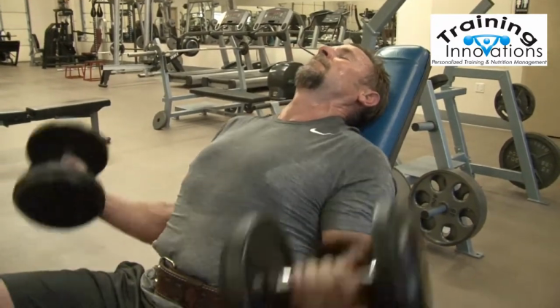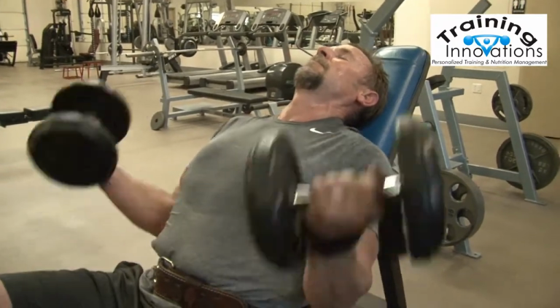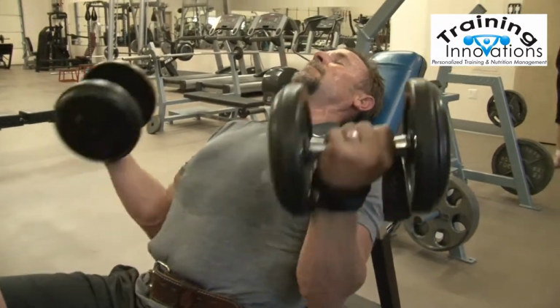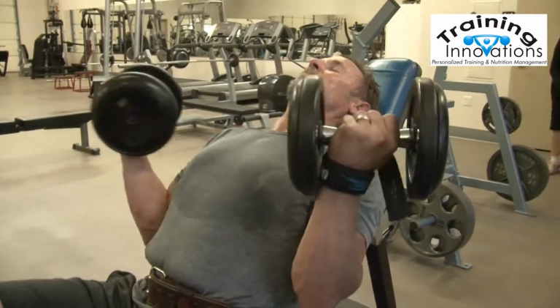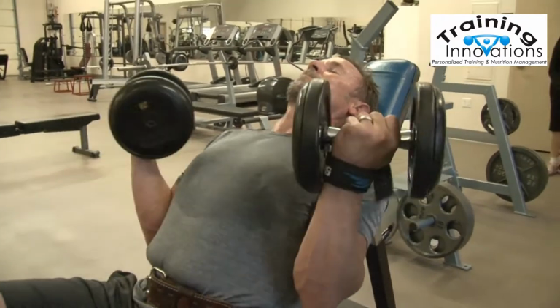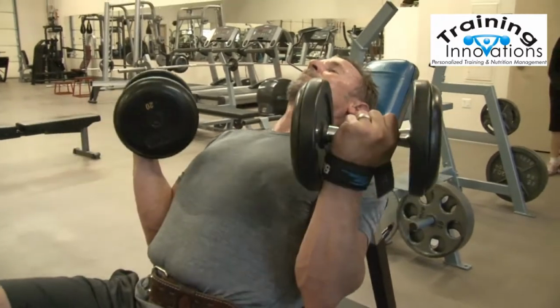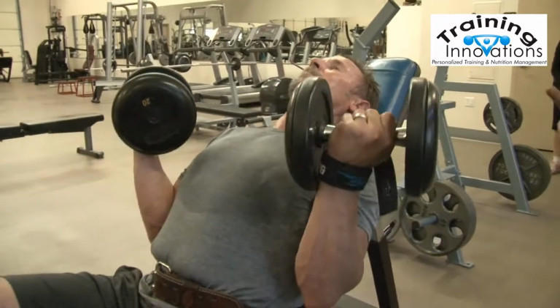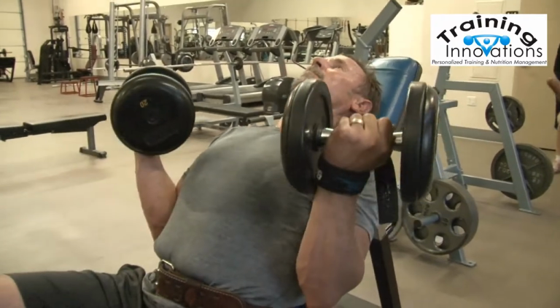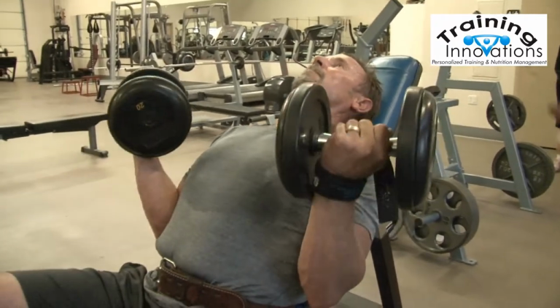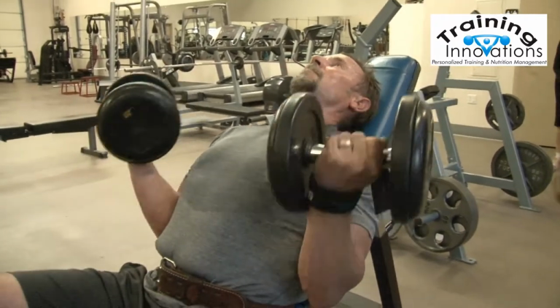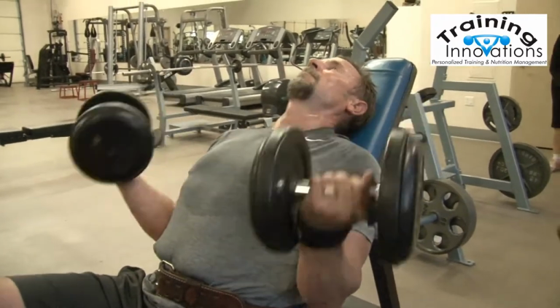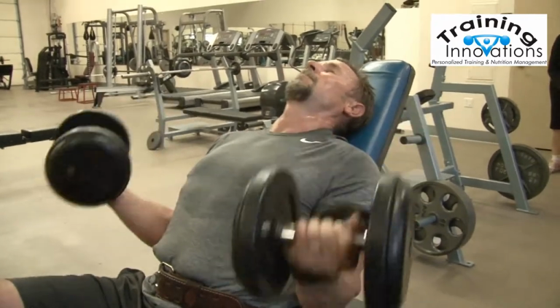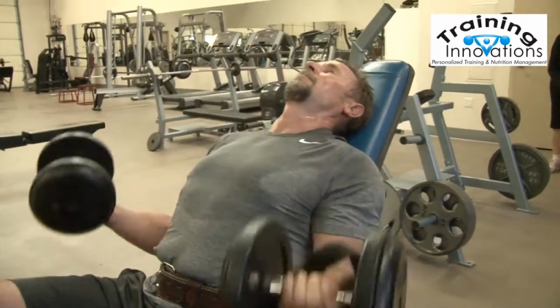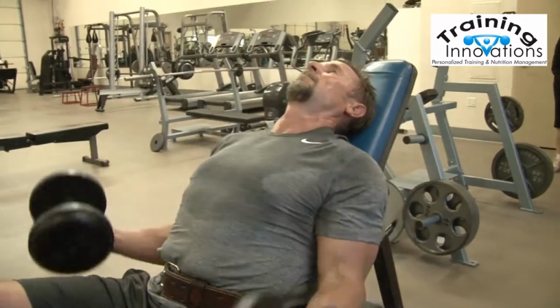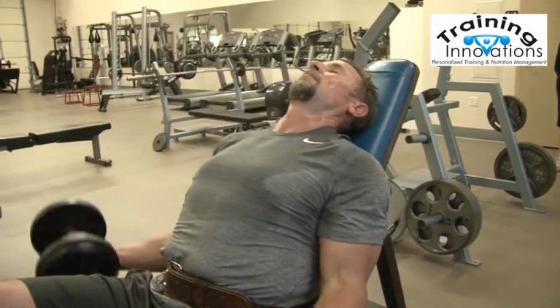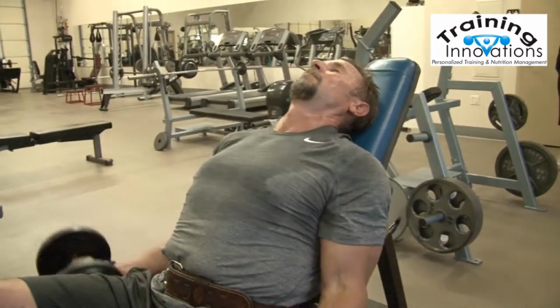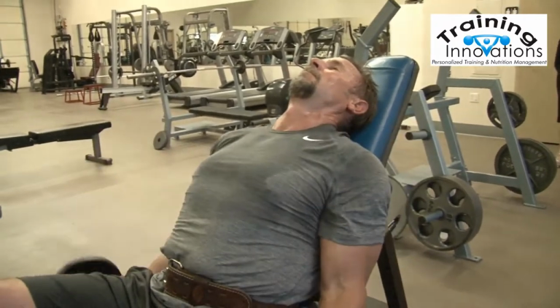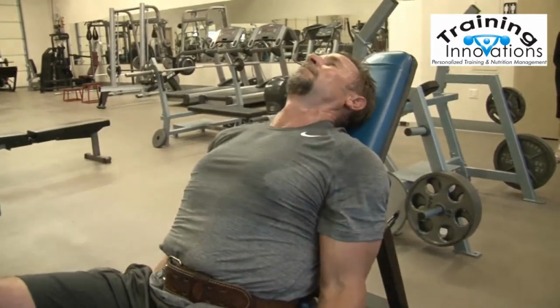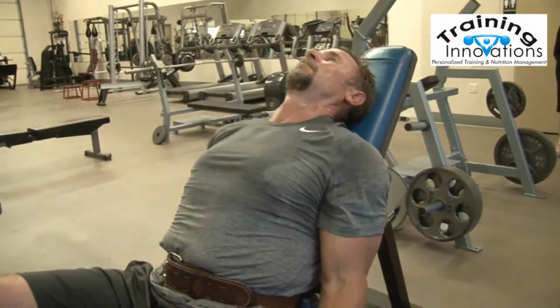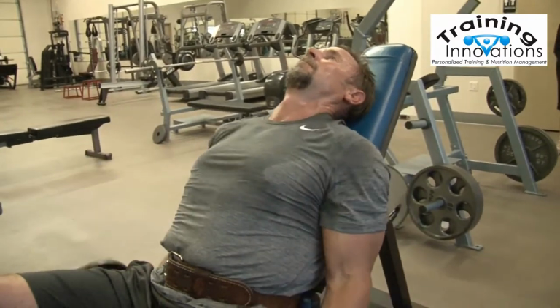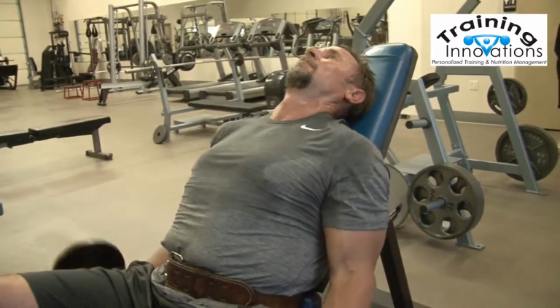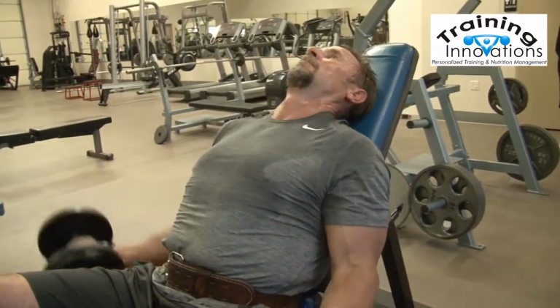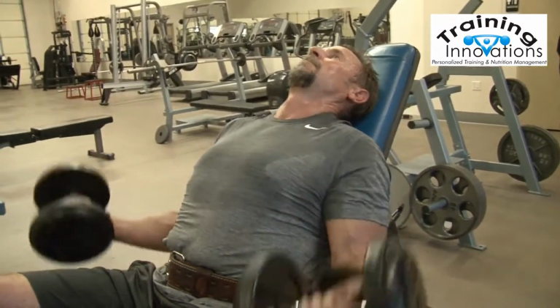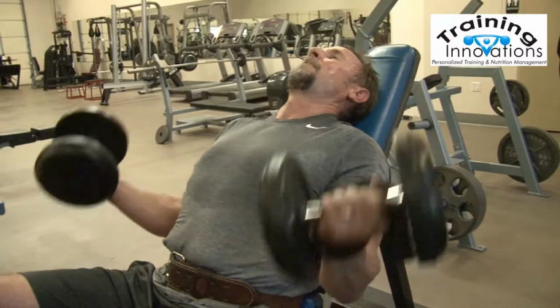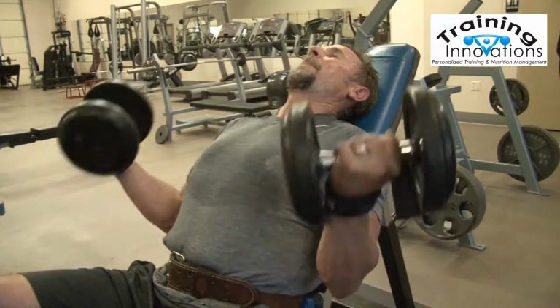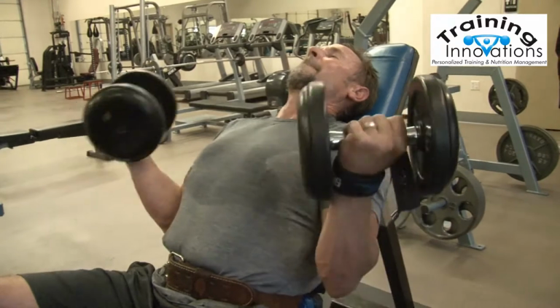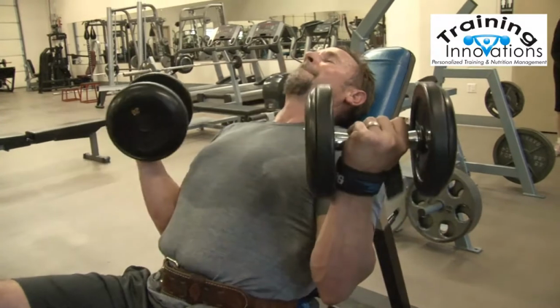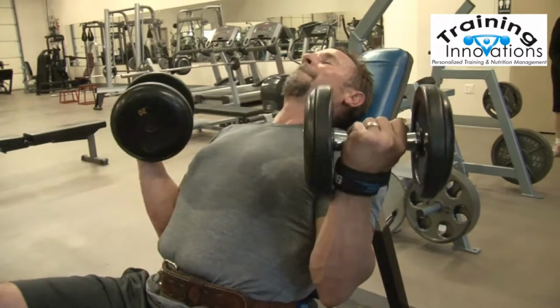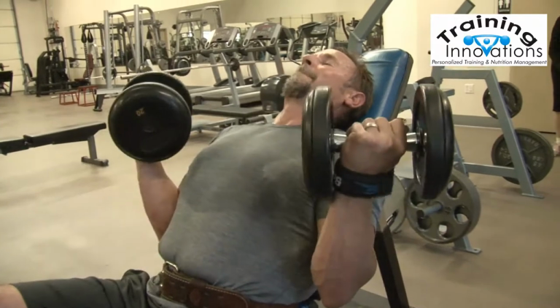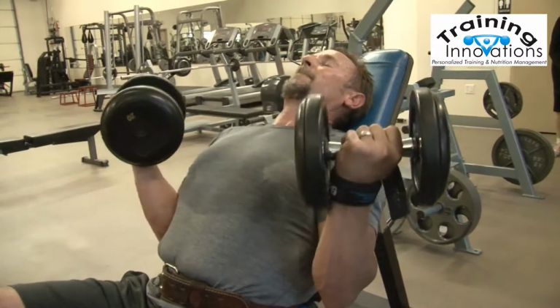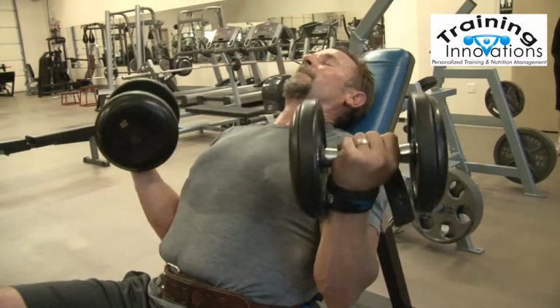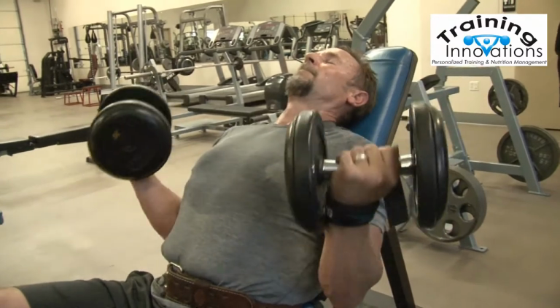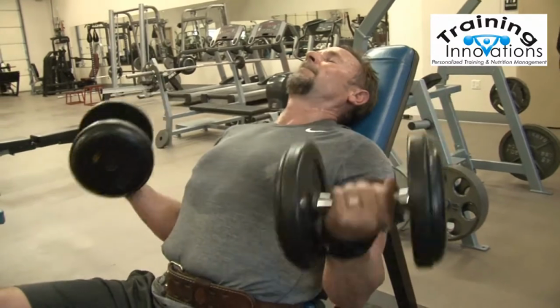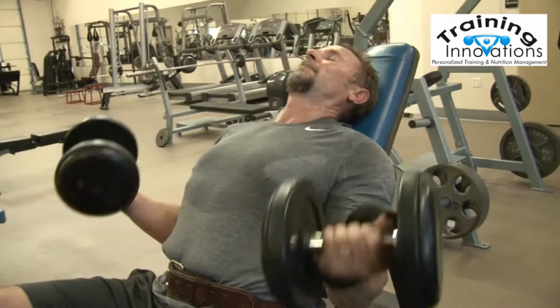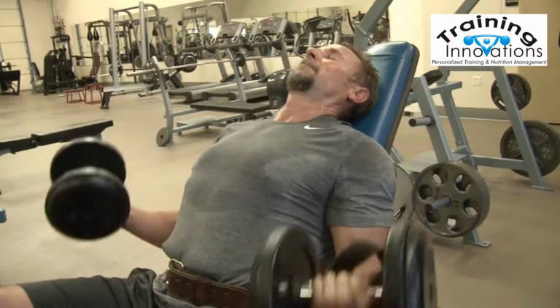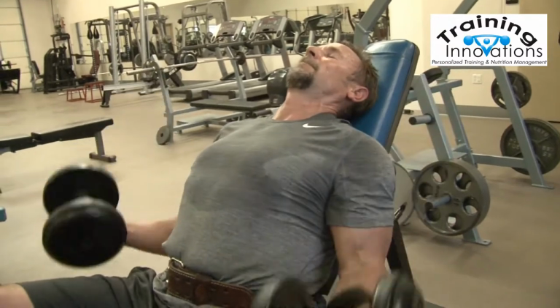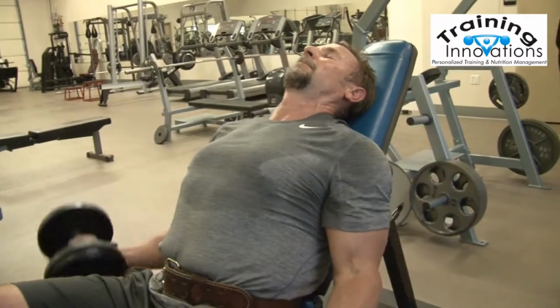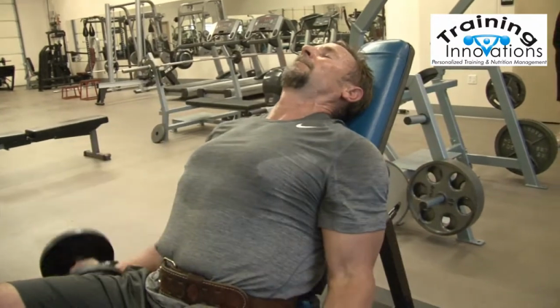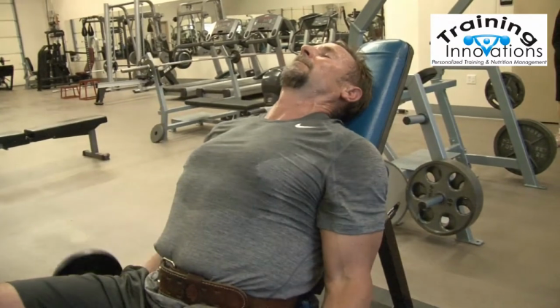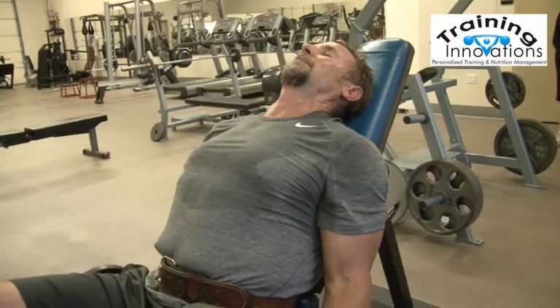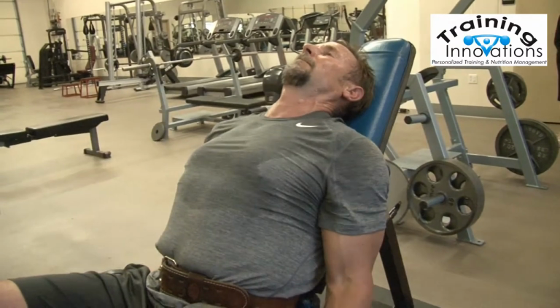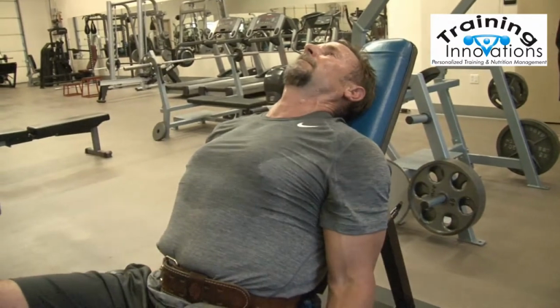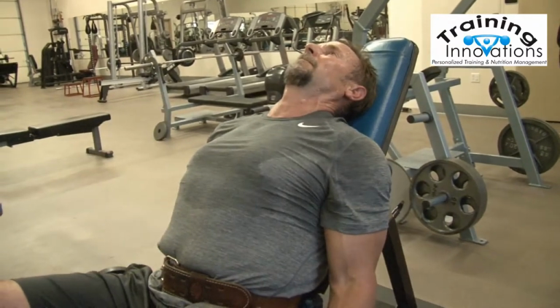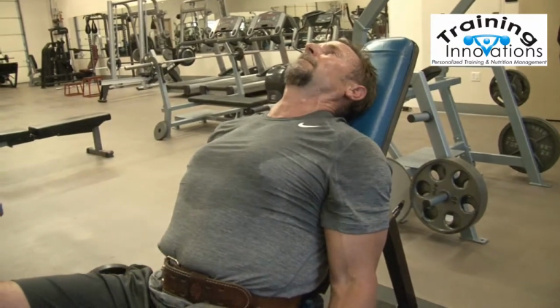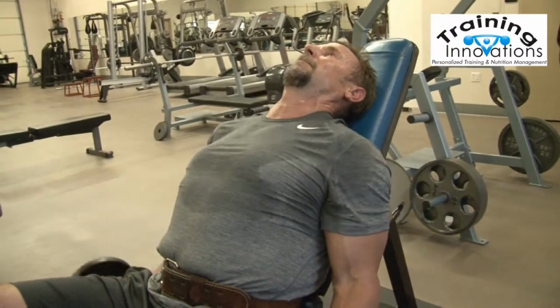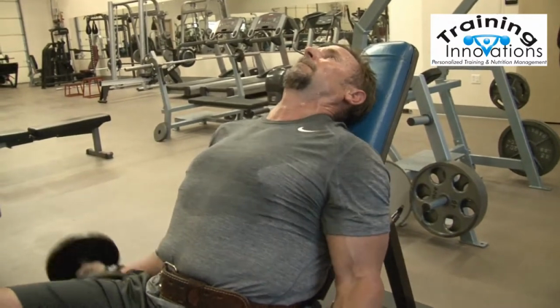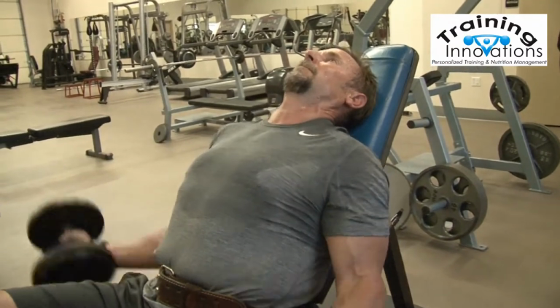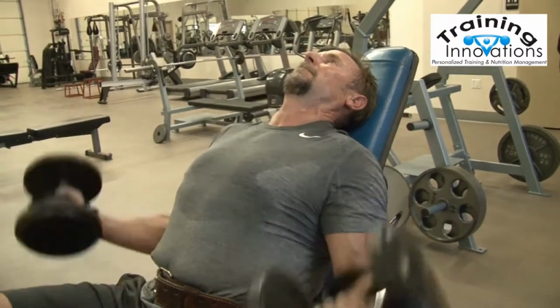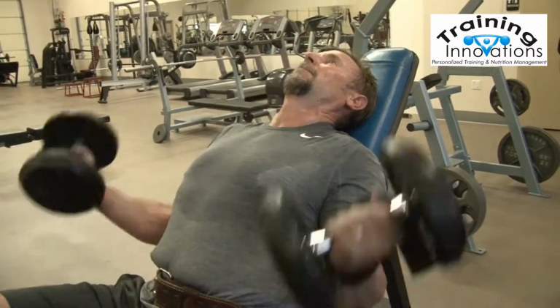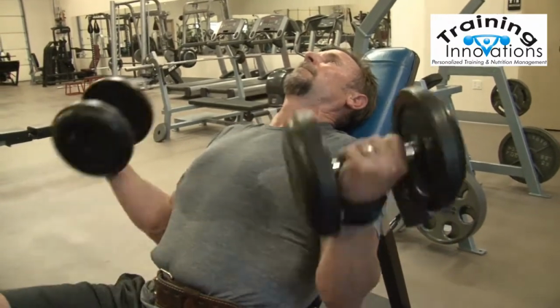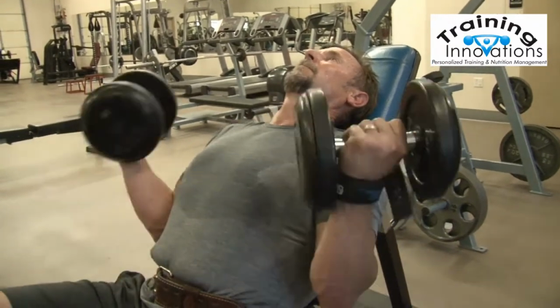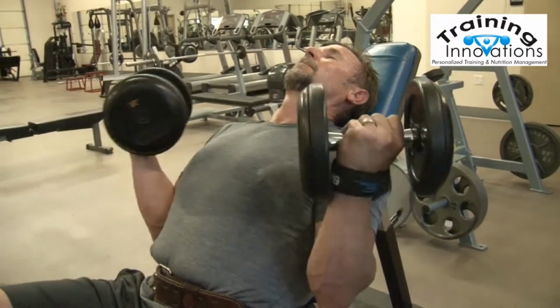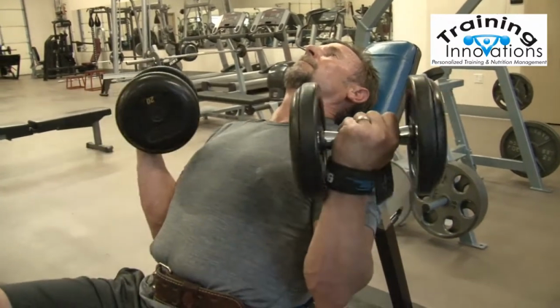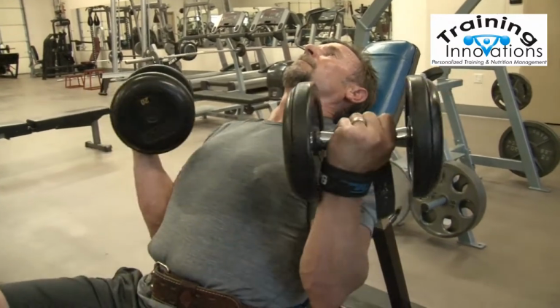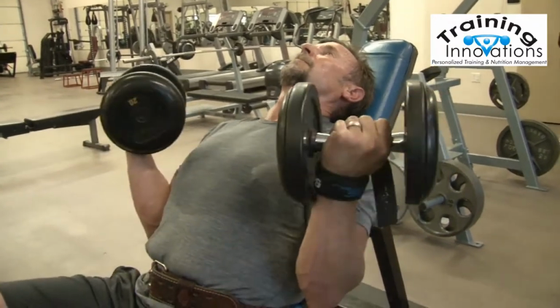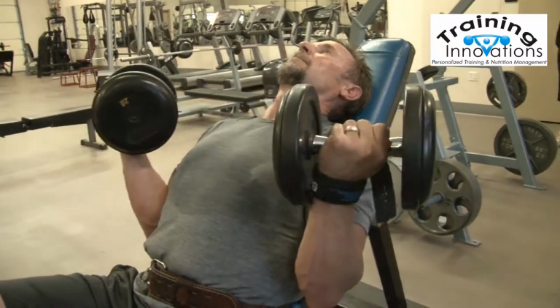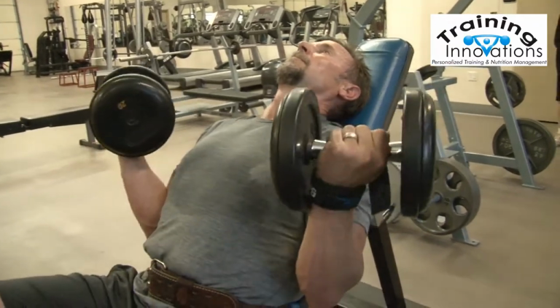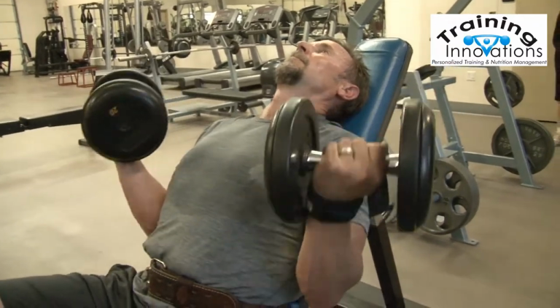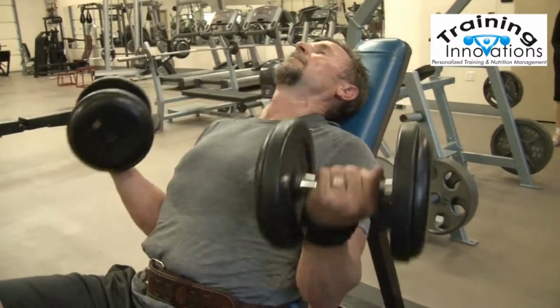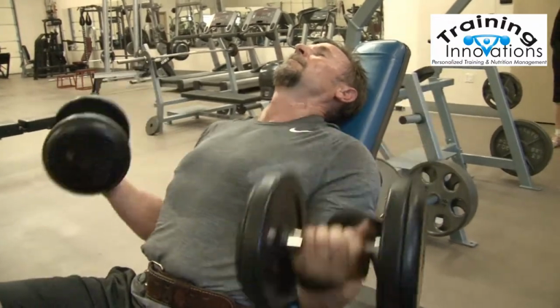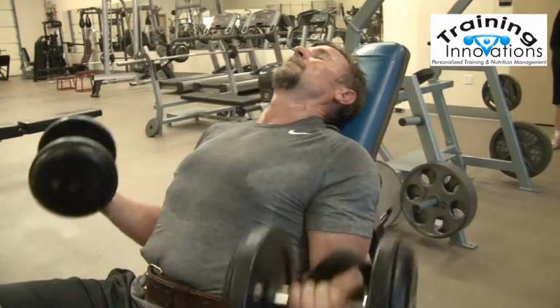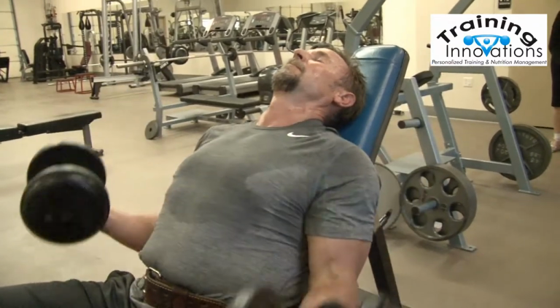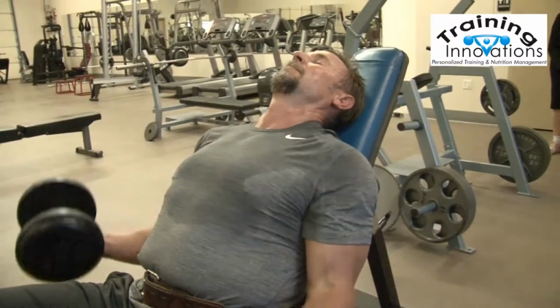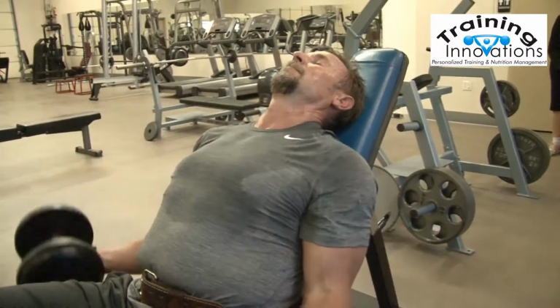We're going to go for 15 reps here. Good stretch and squeeze that bicep. Perfect.